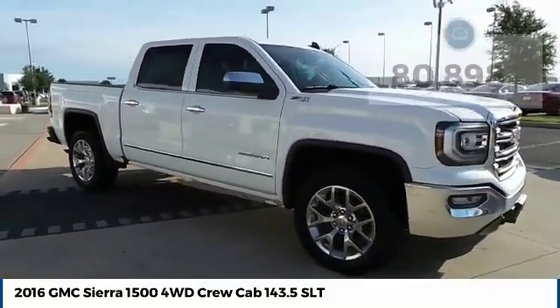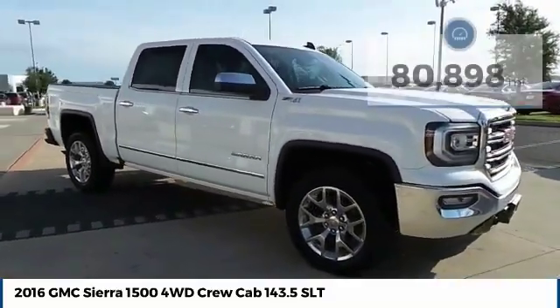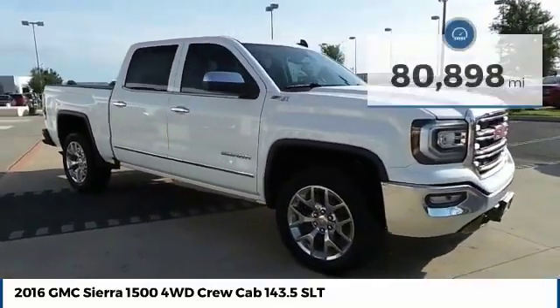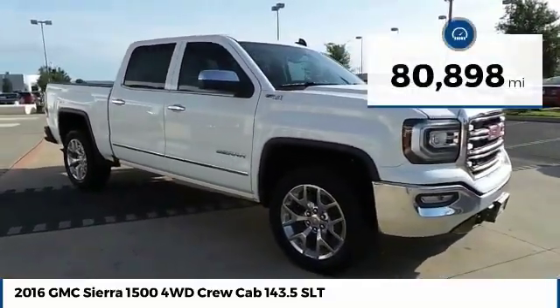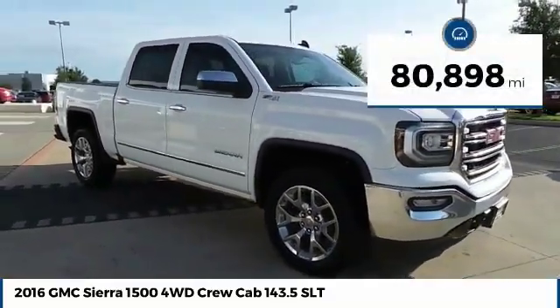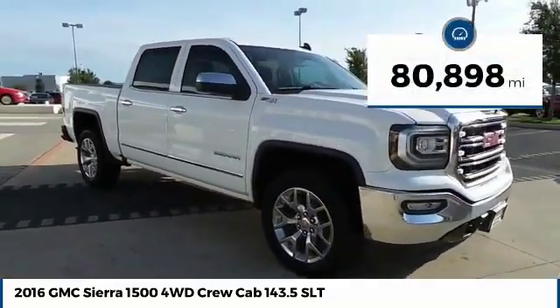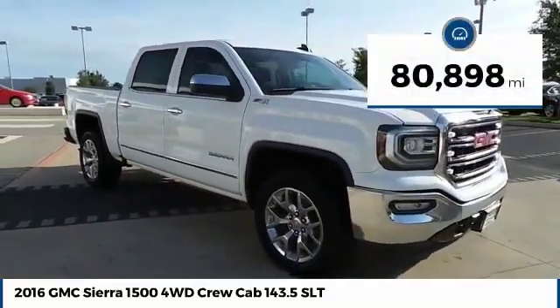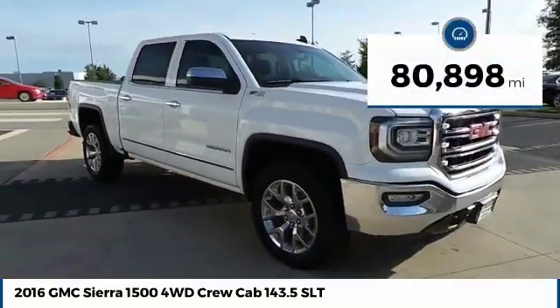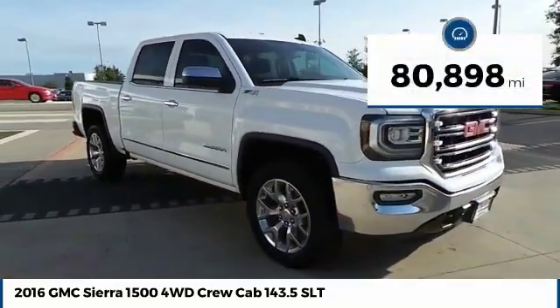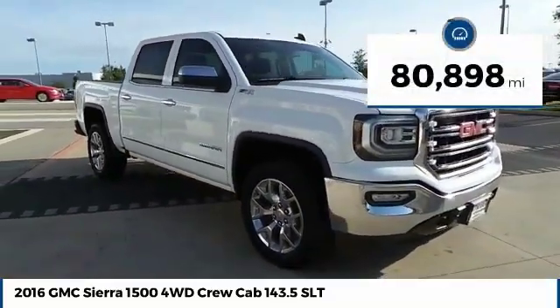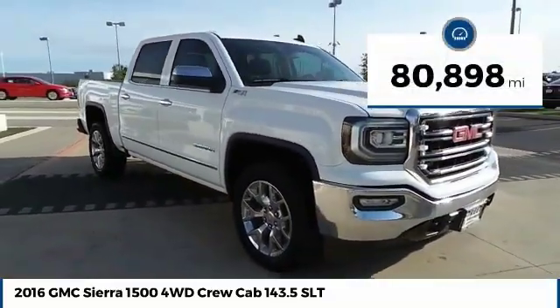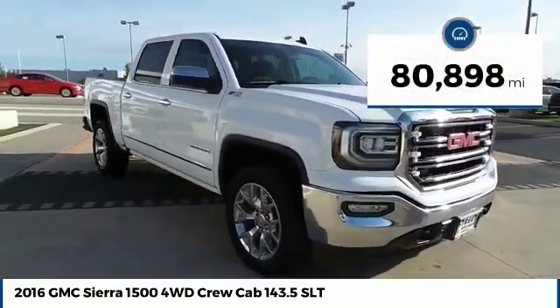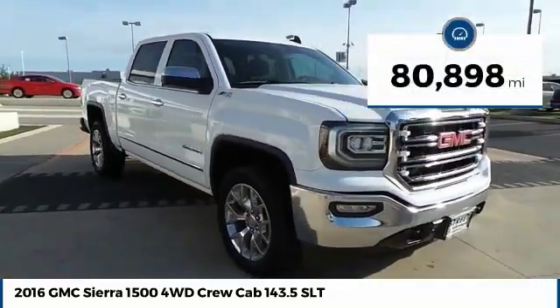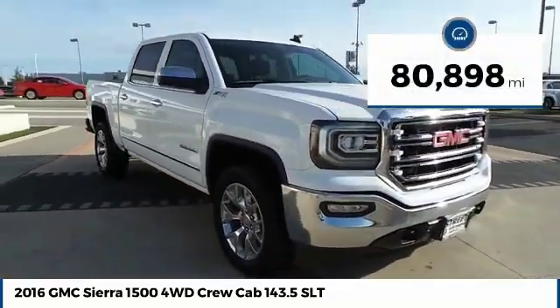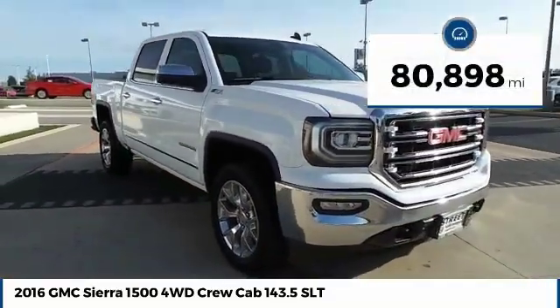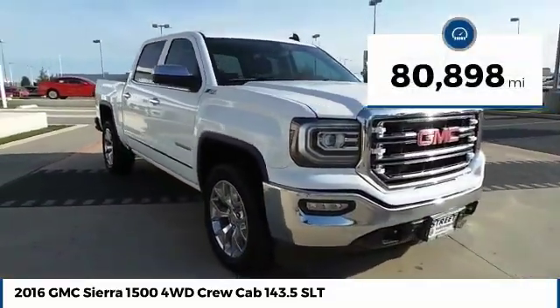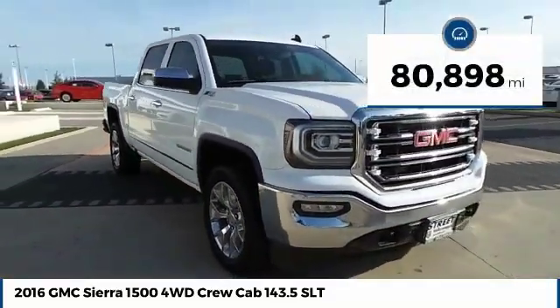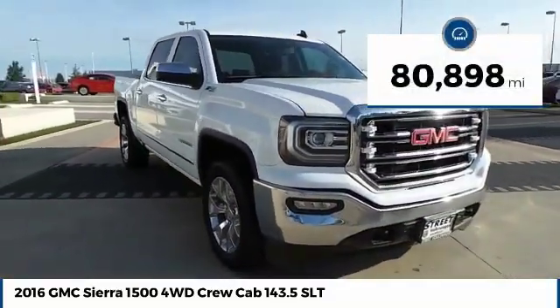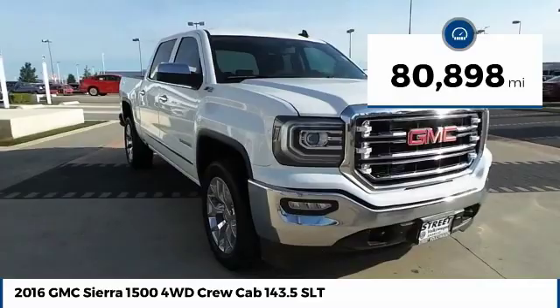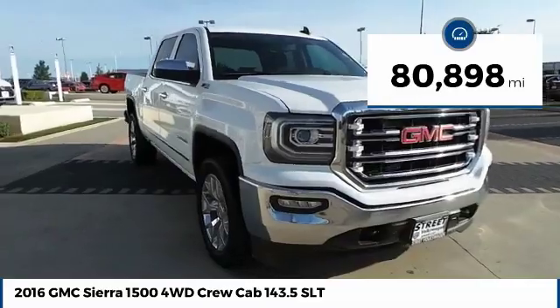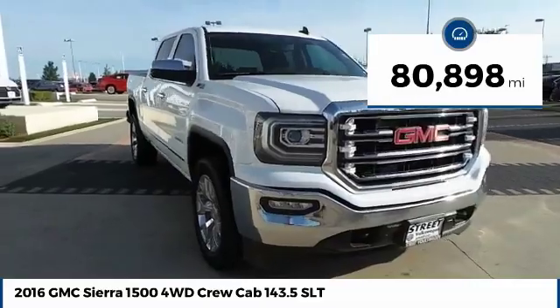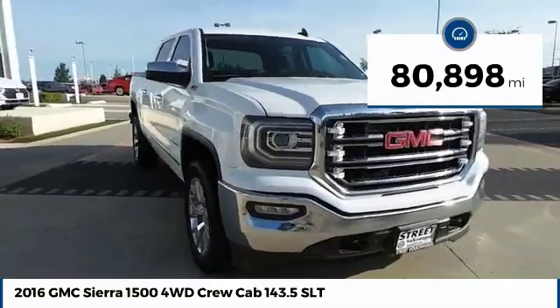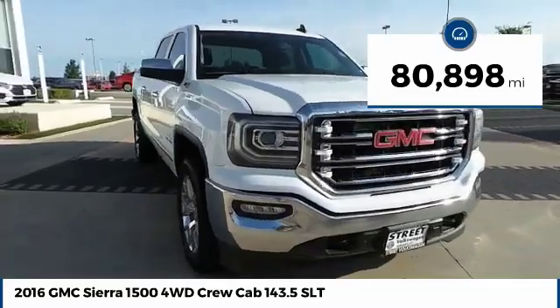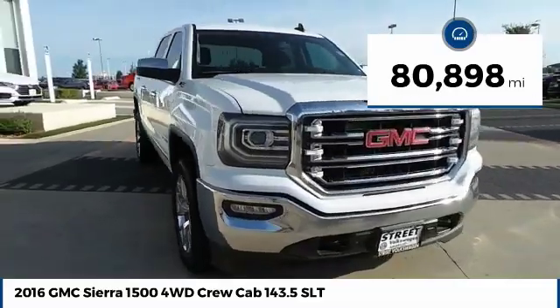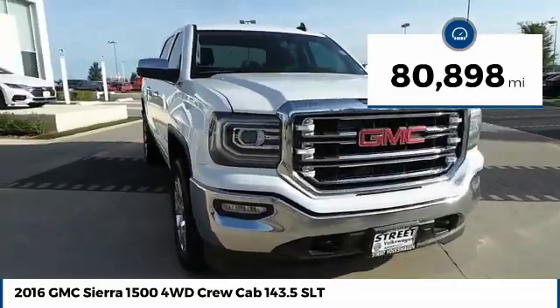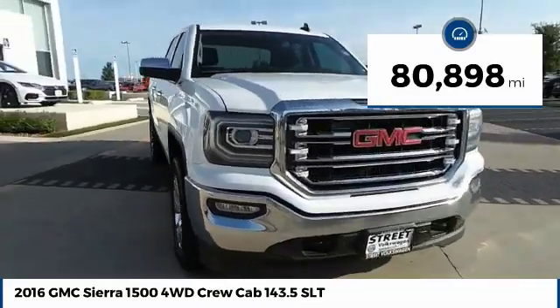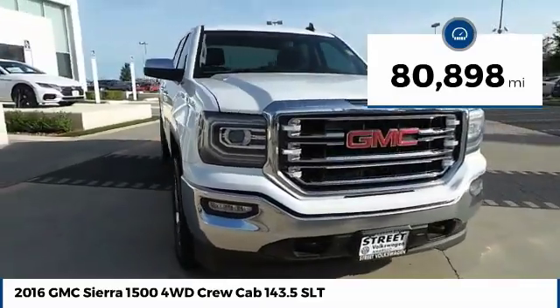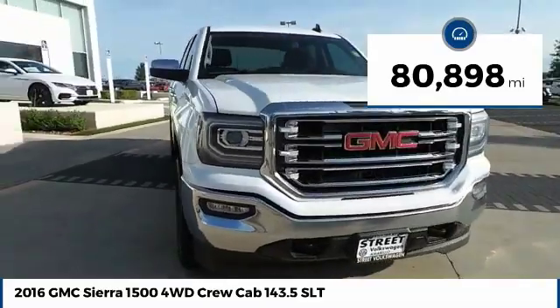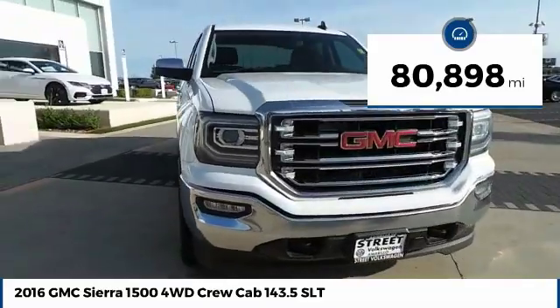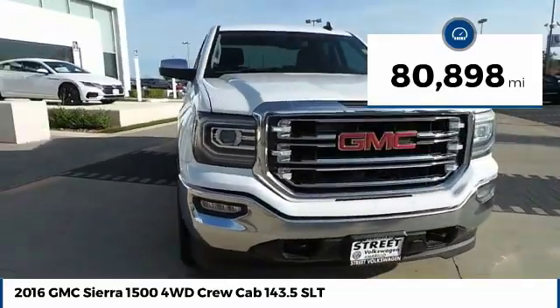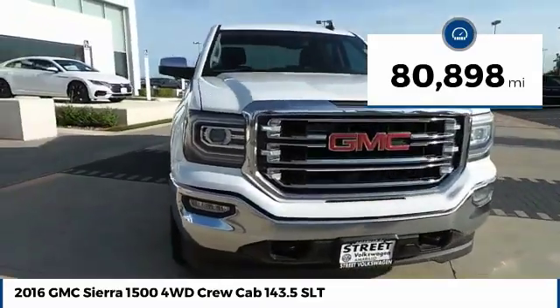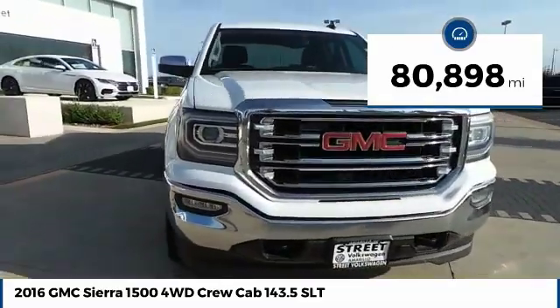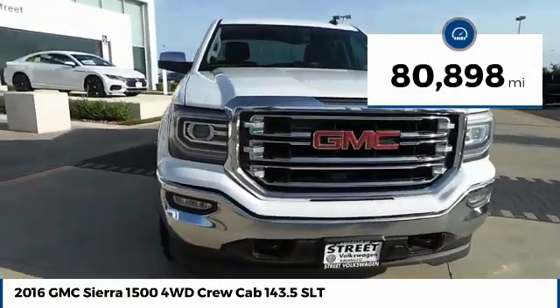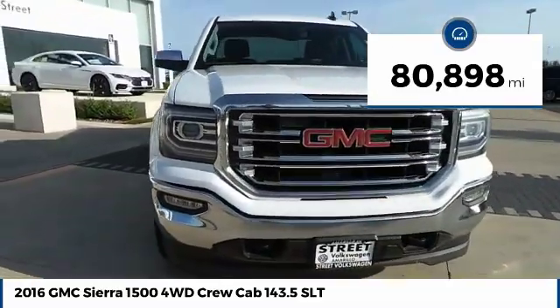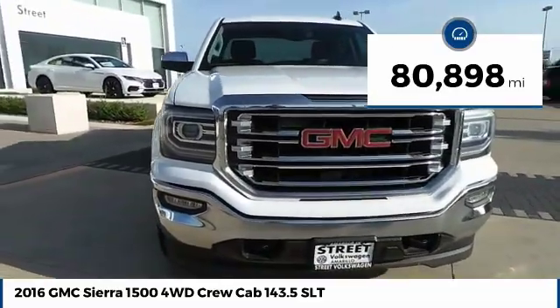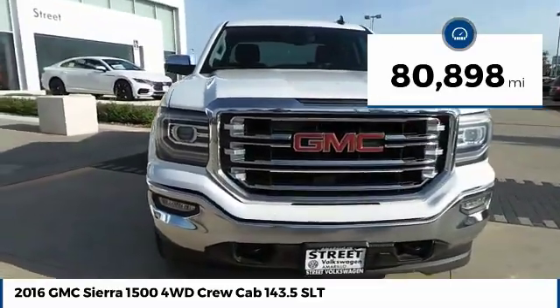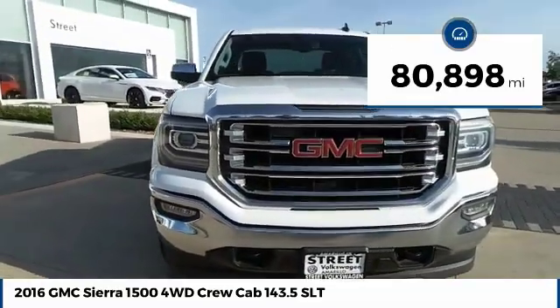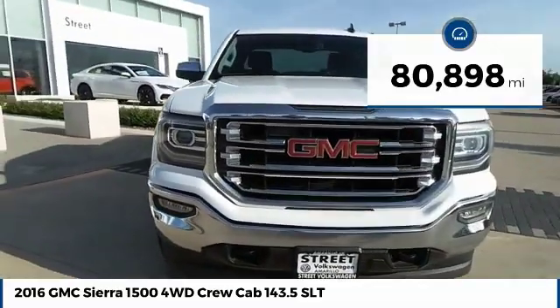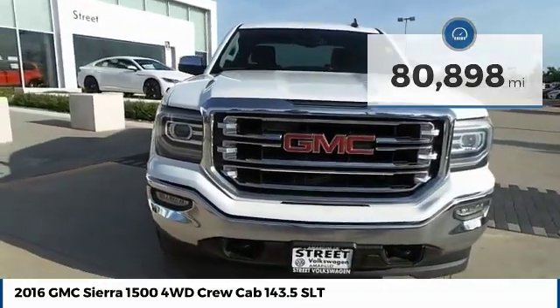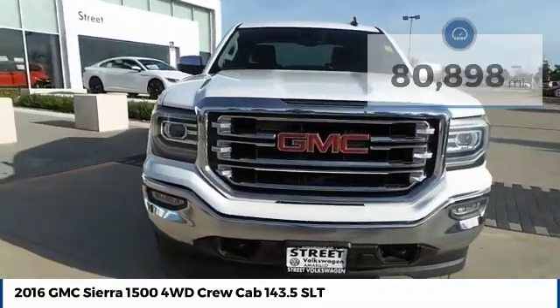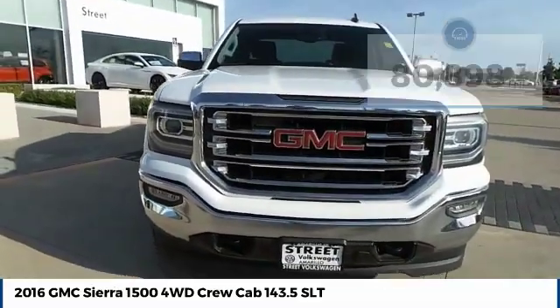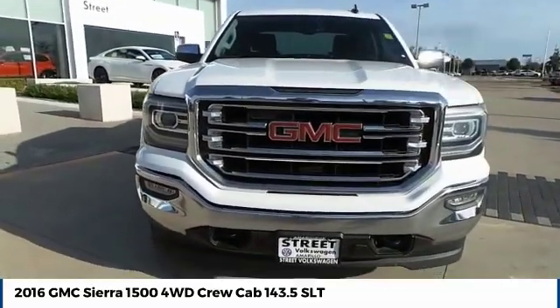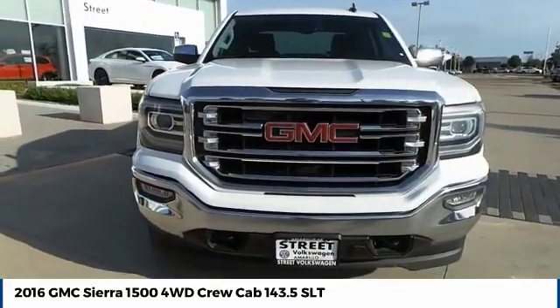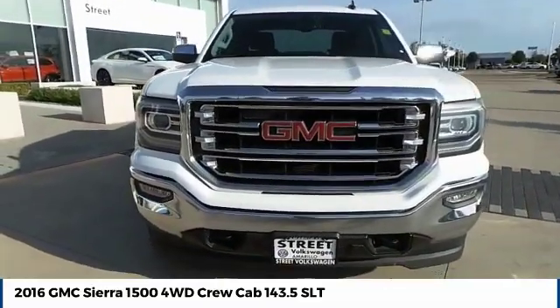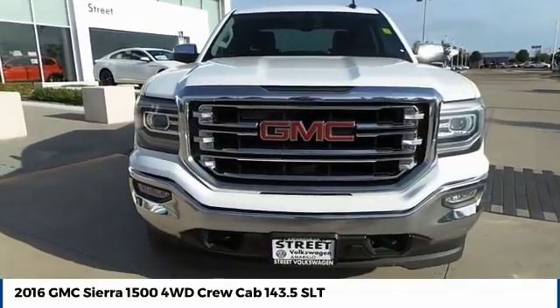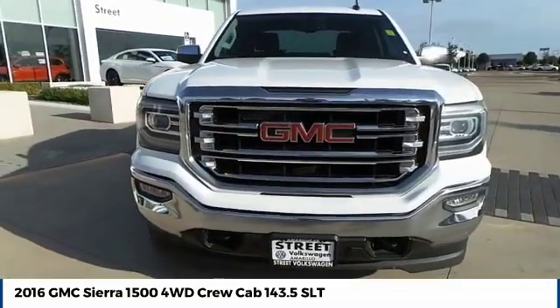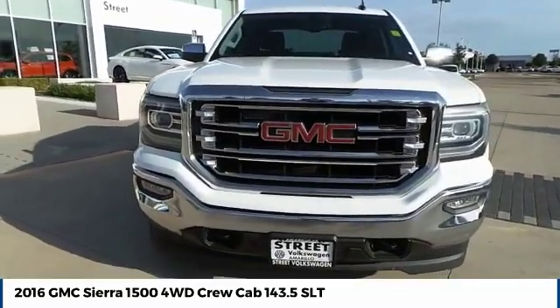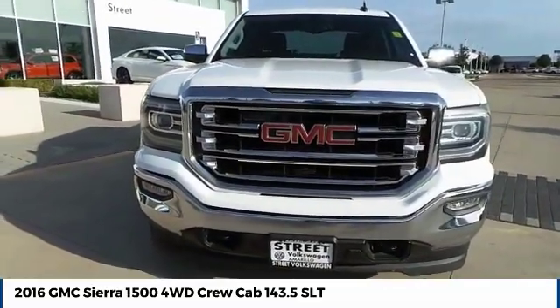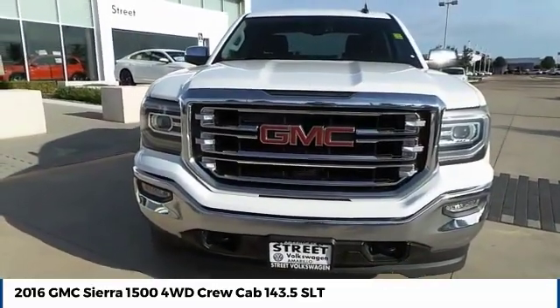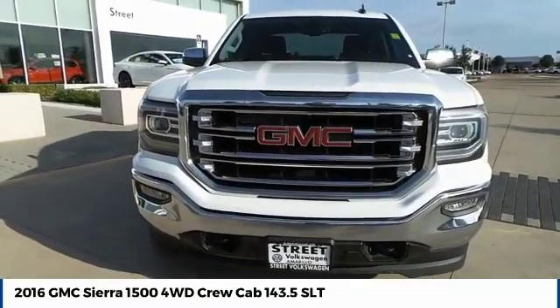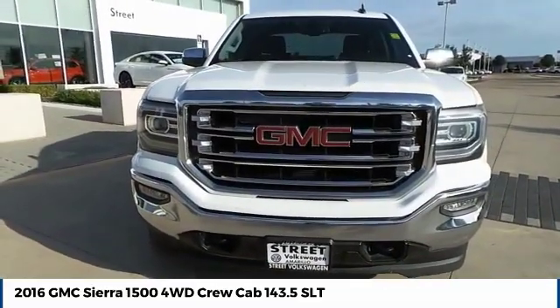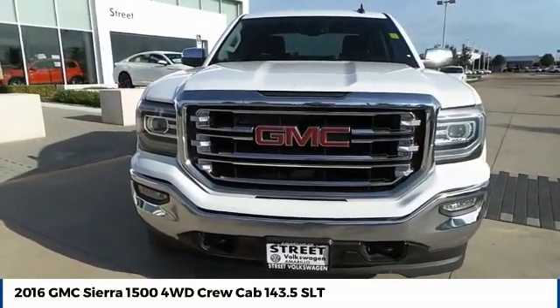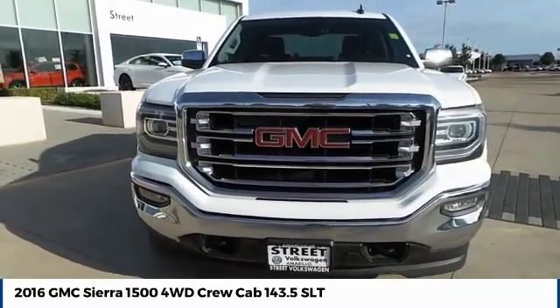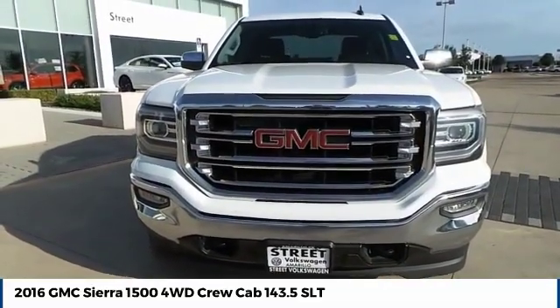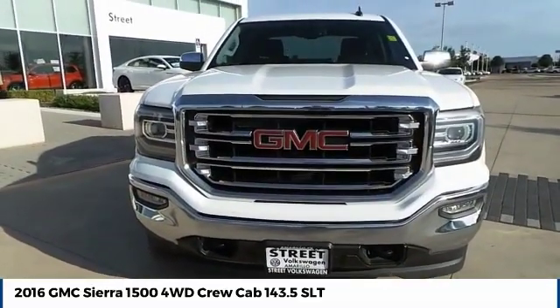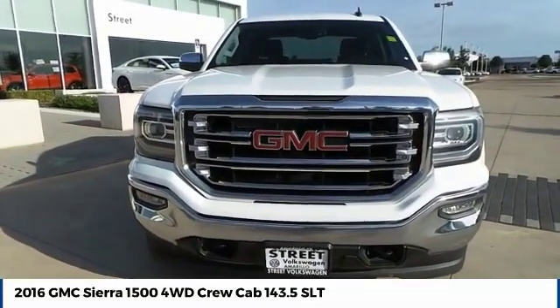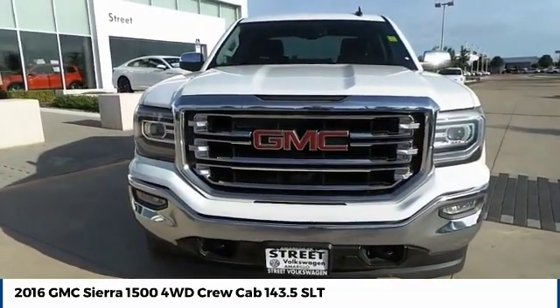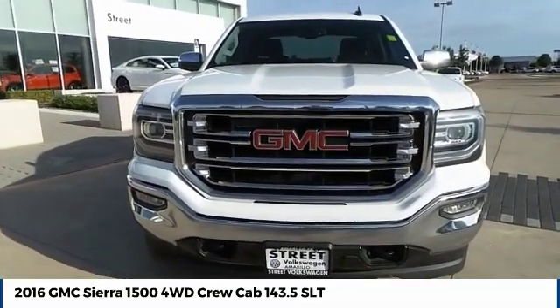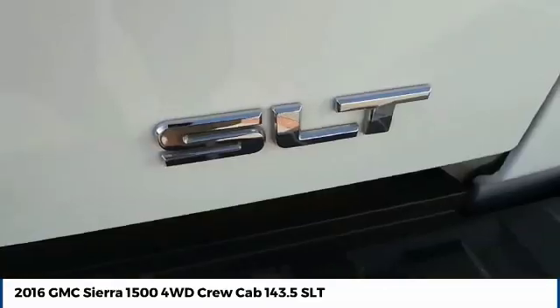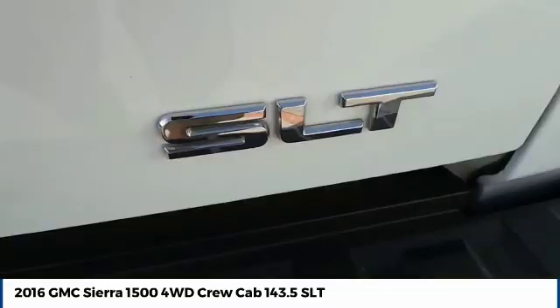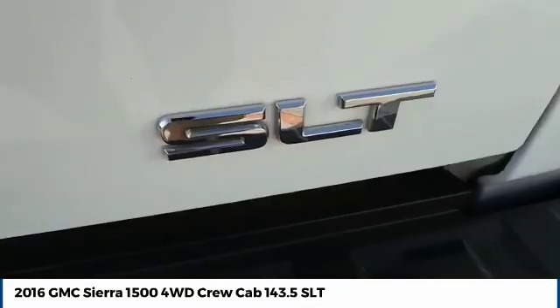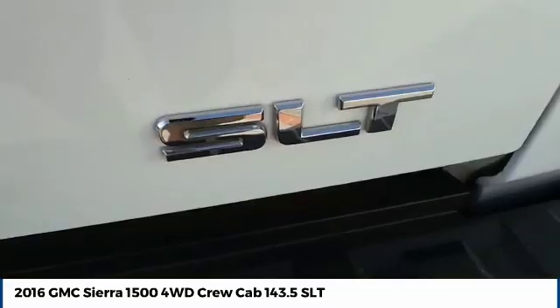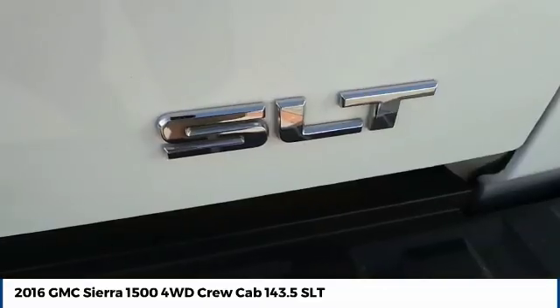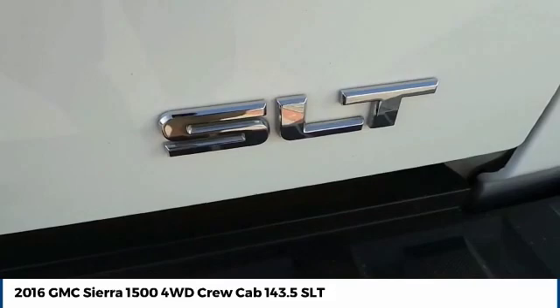This vehicle has less than 85,000 miles. Drive away with a great deal on this vehicle. Call or stop in today.